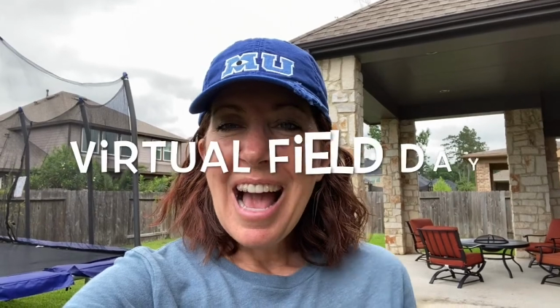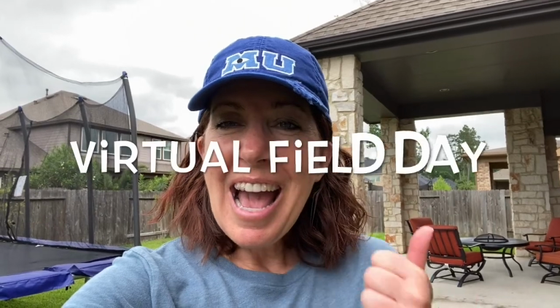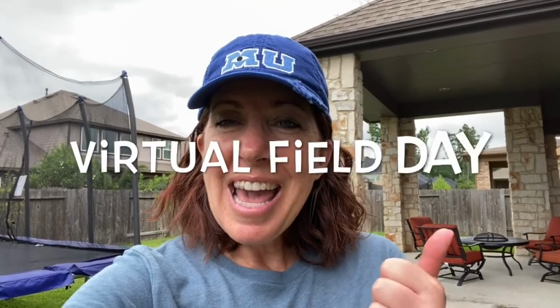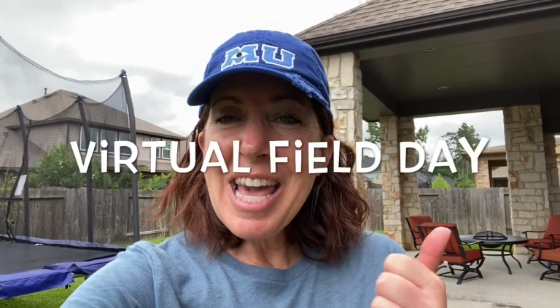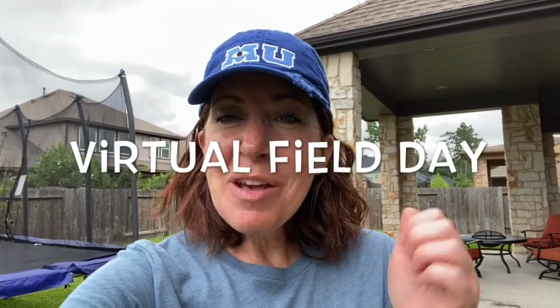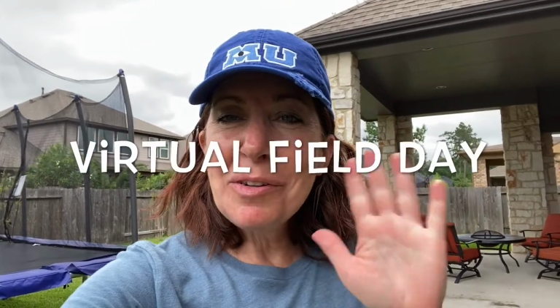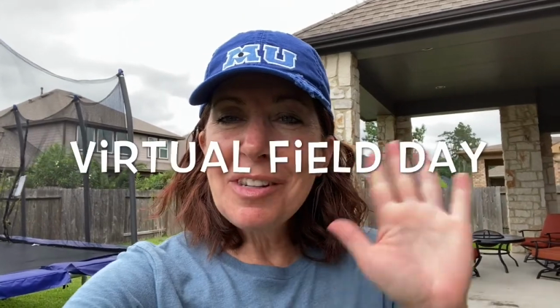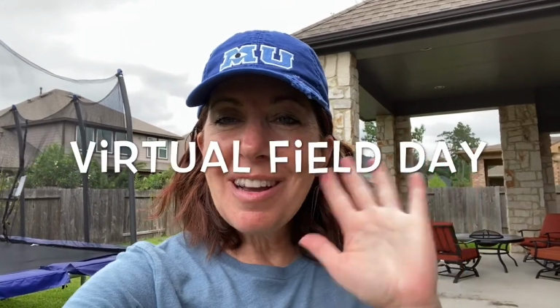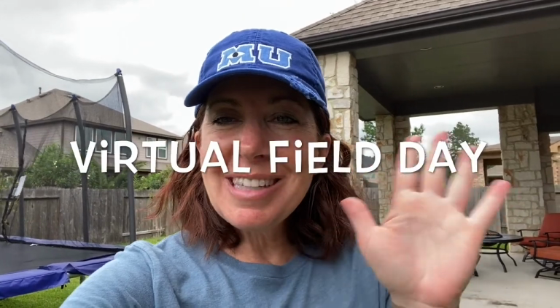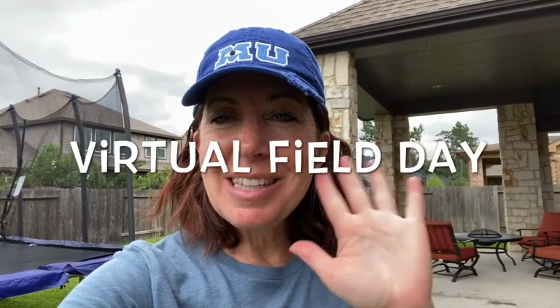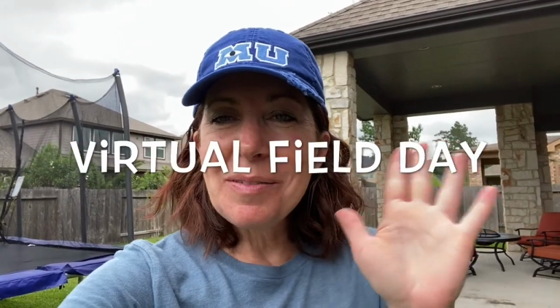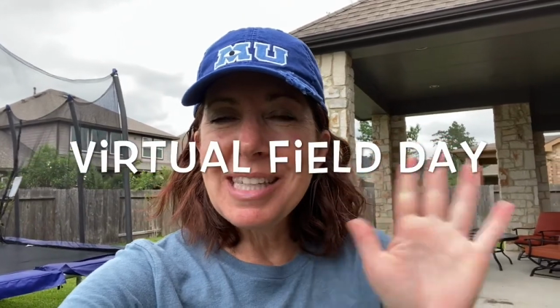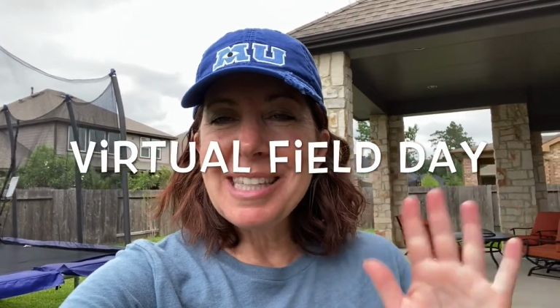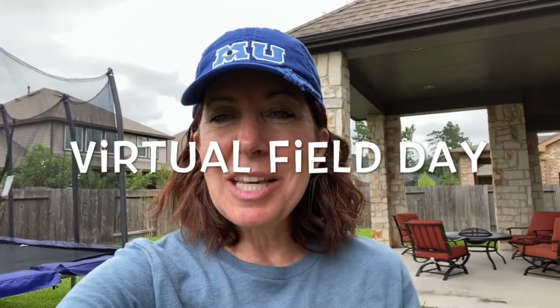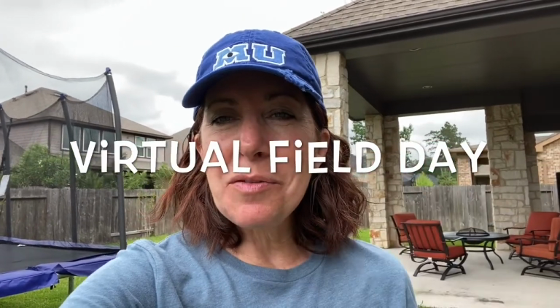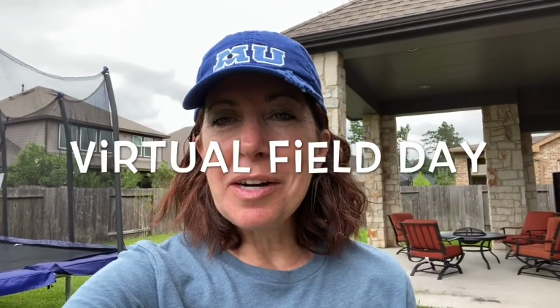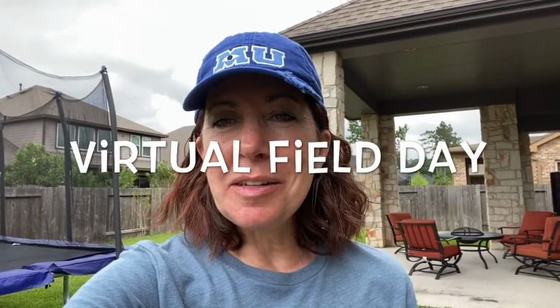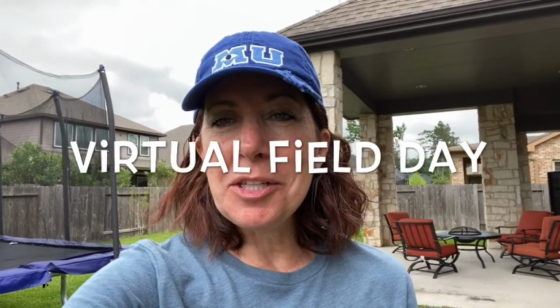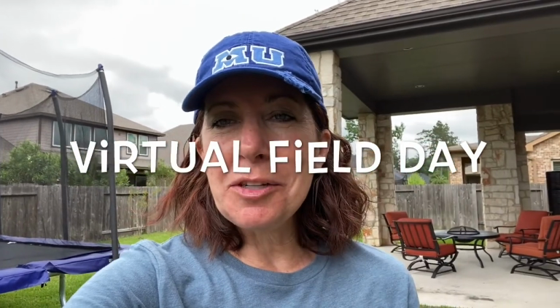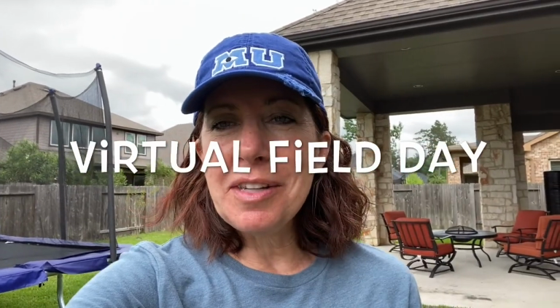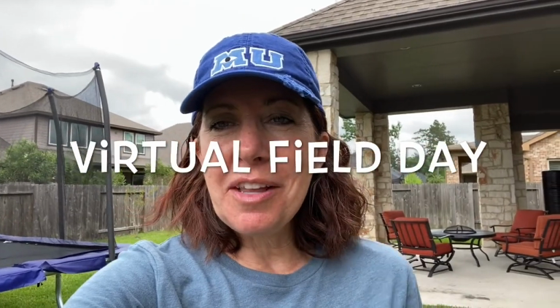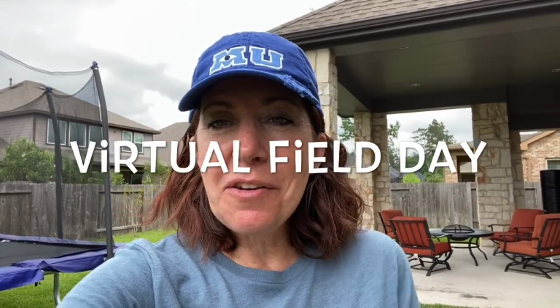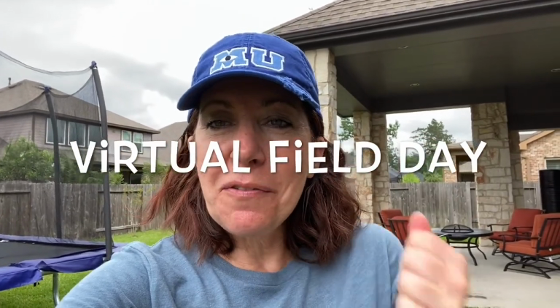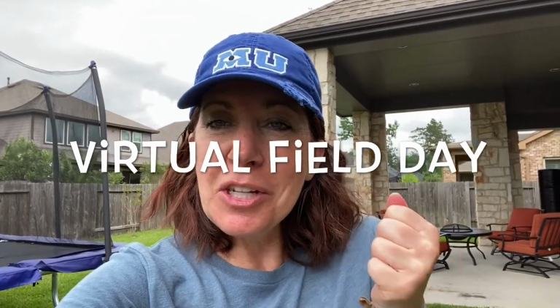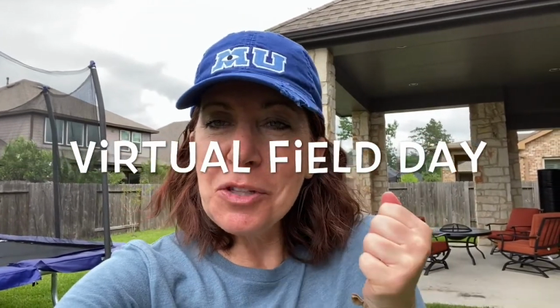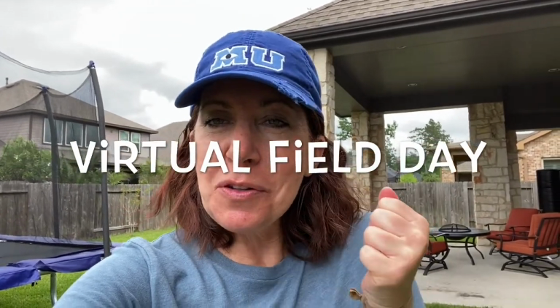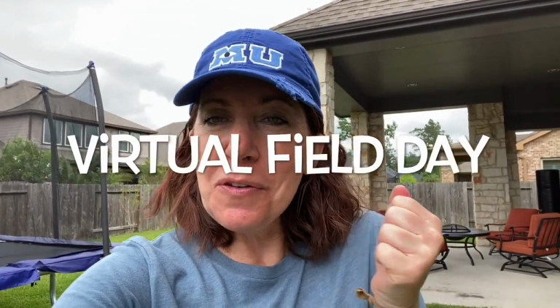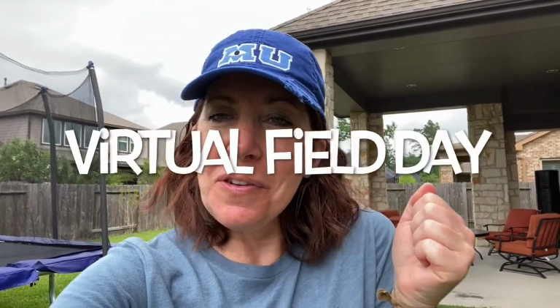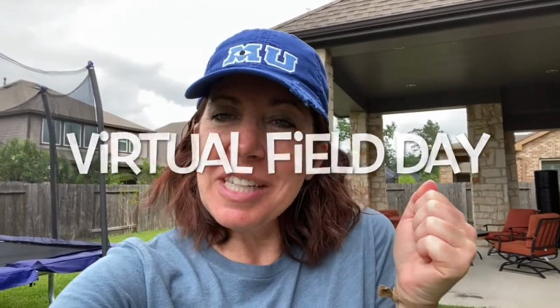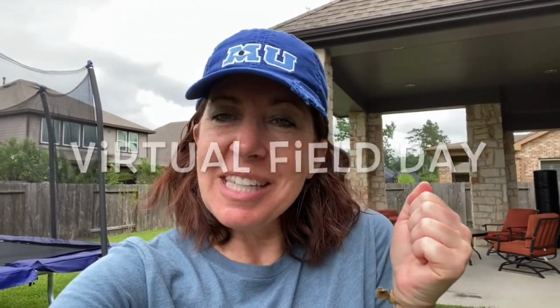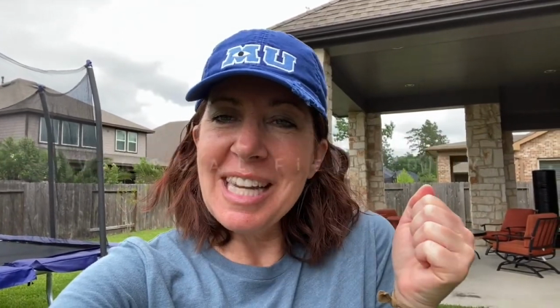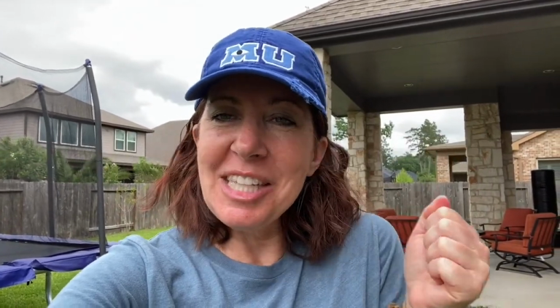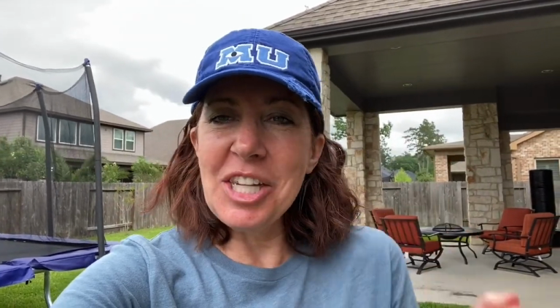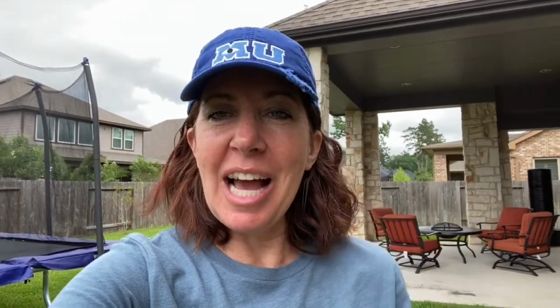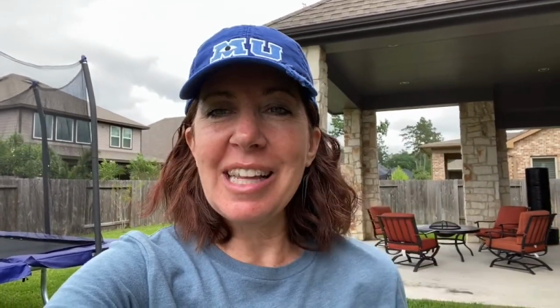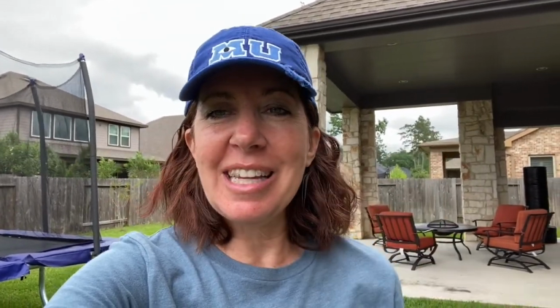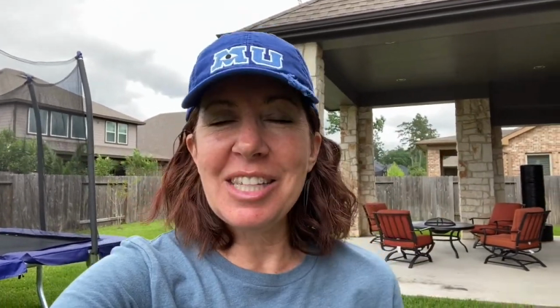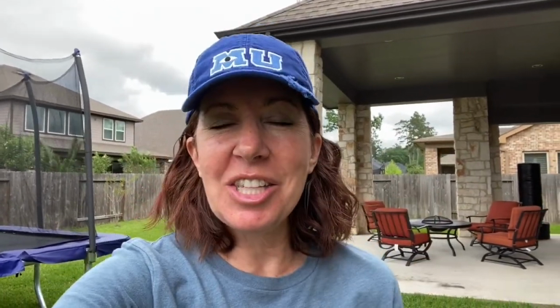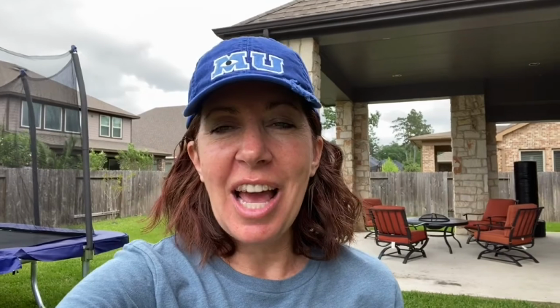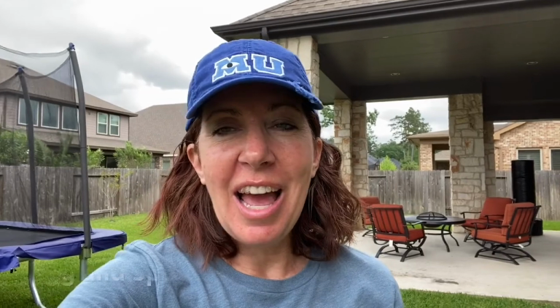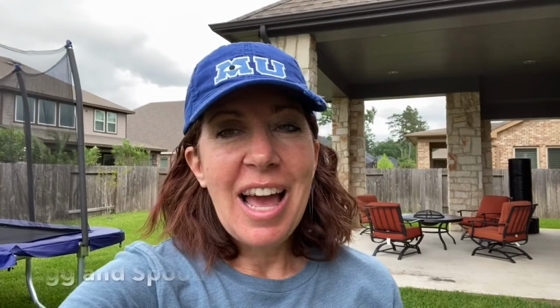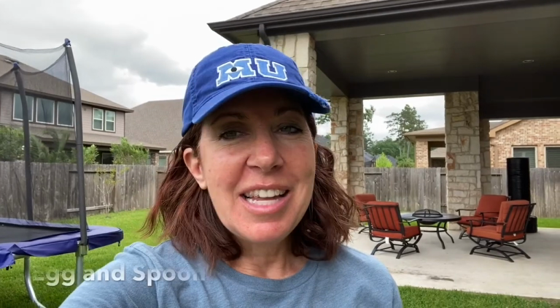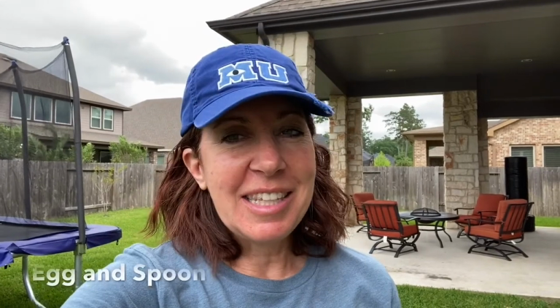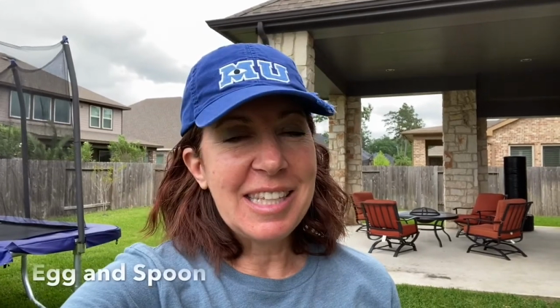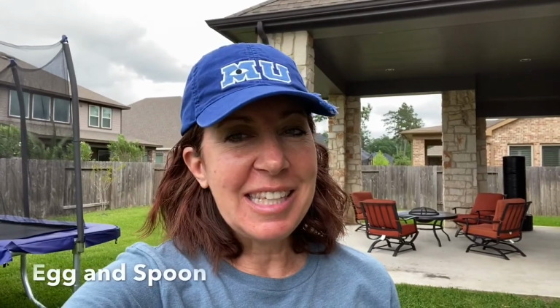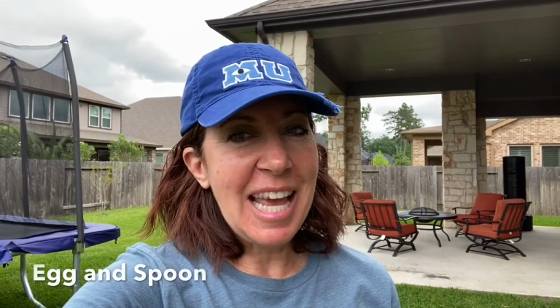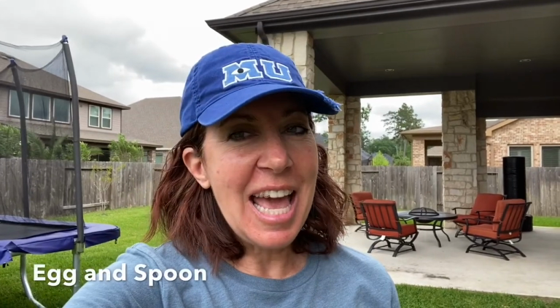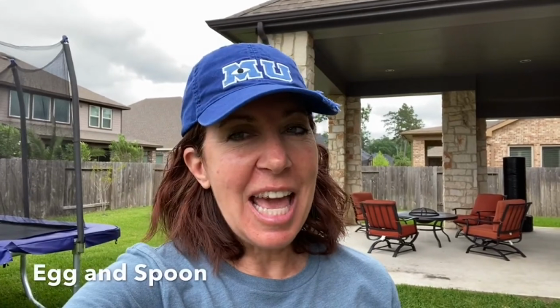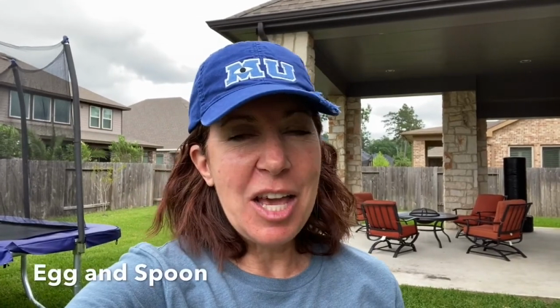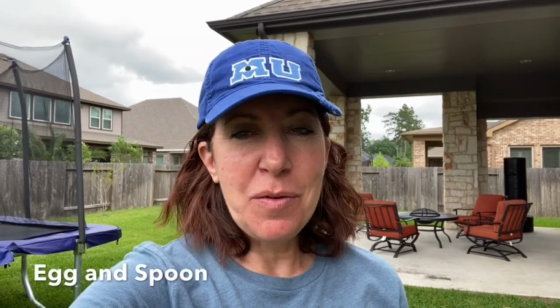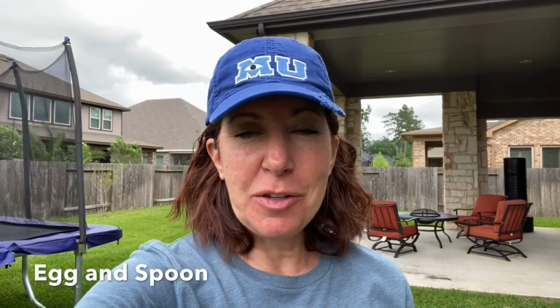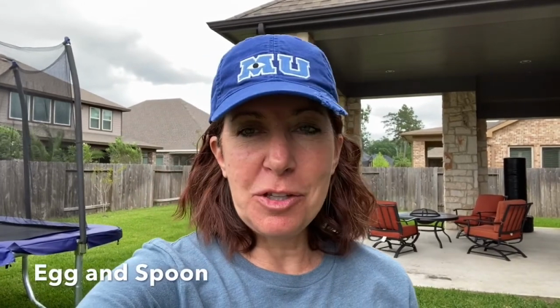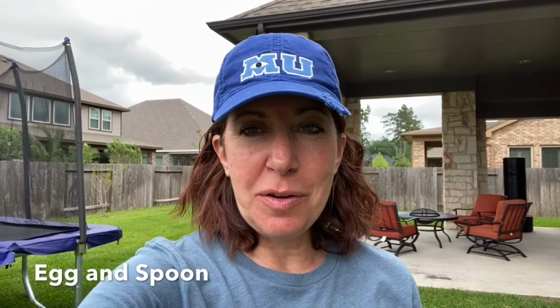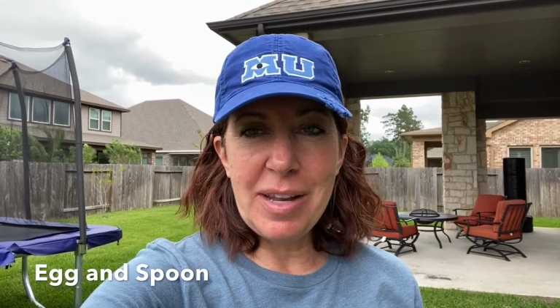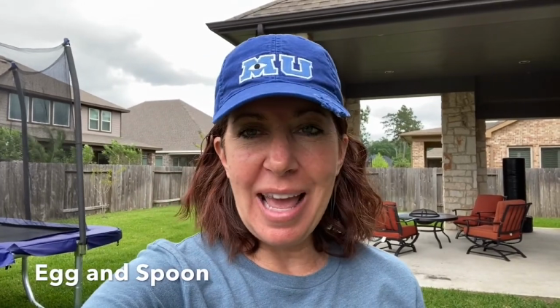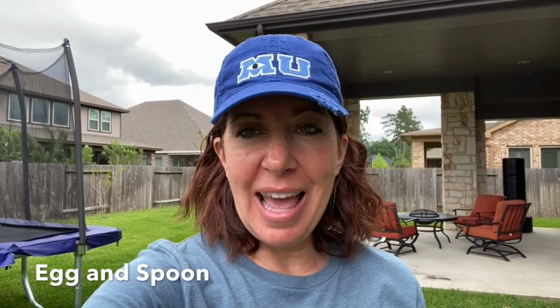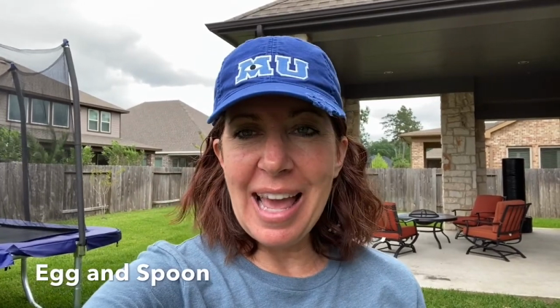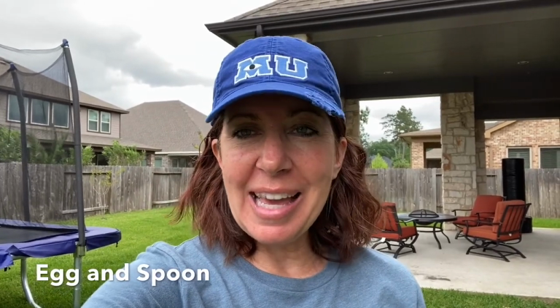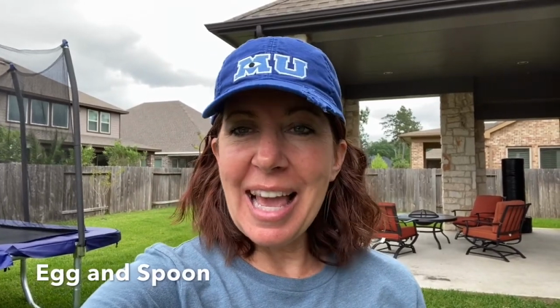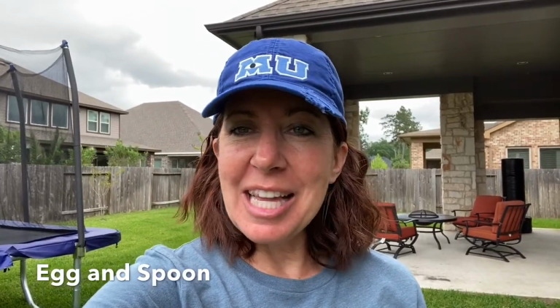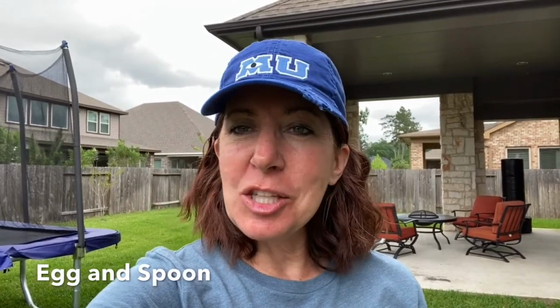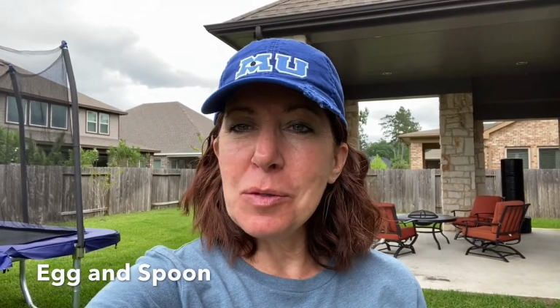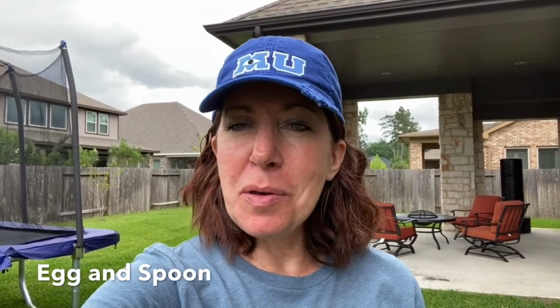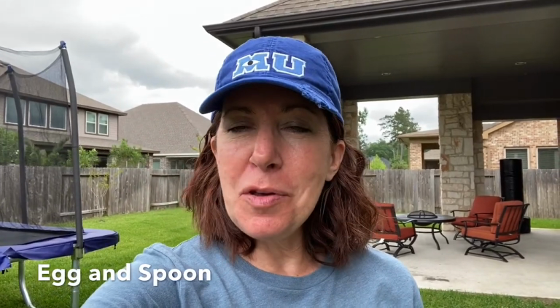Hey Bulldogs, it's Mrs. E. Welcome to another virtual field day challenge. Today we're doing egg and spoon.